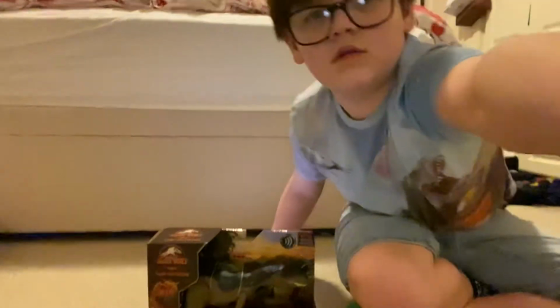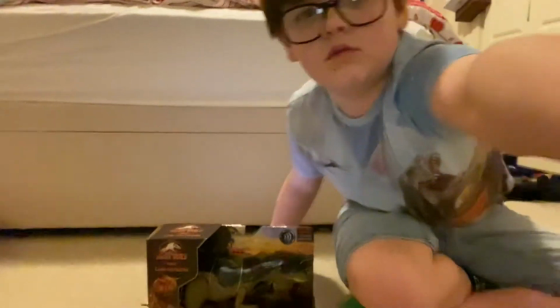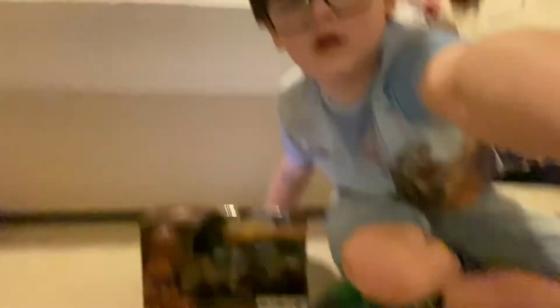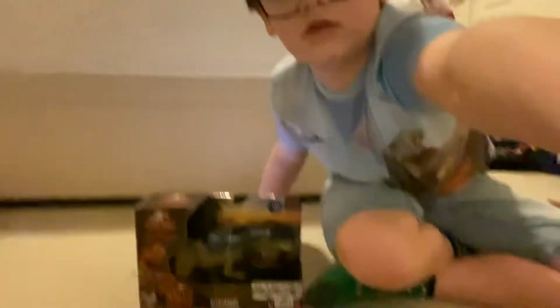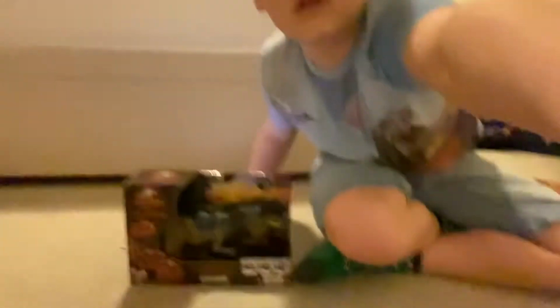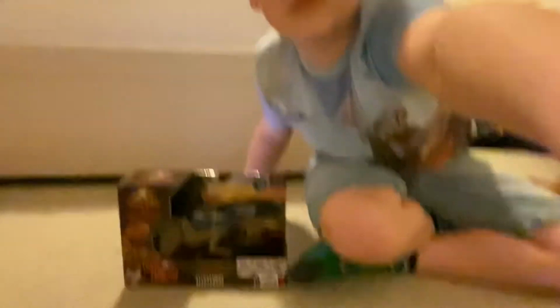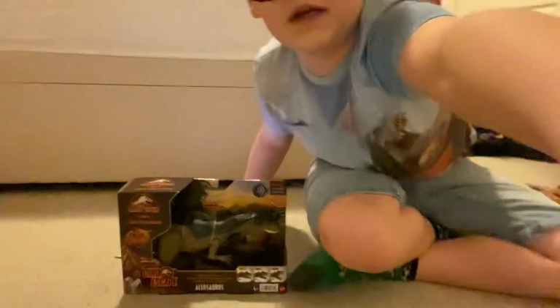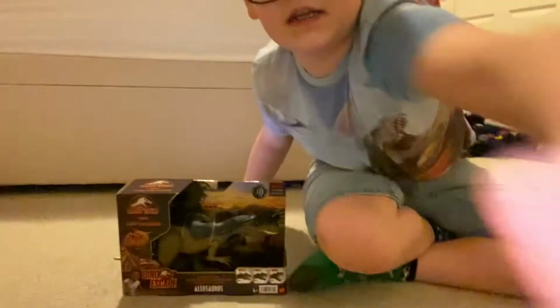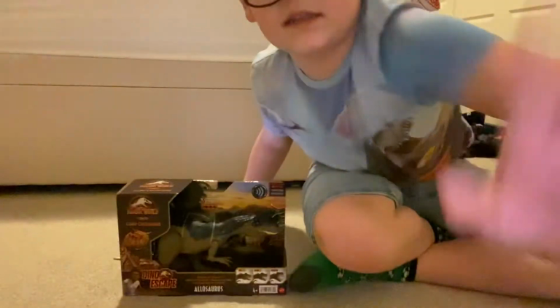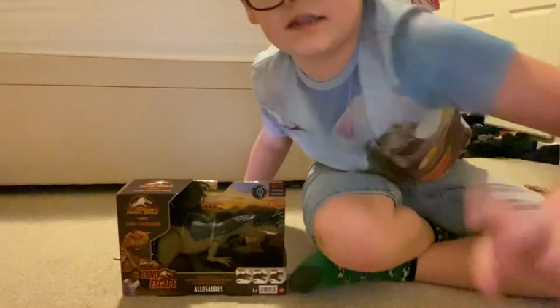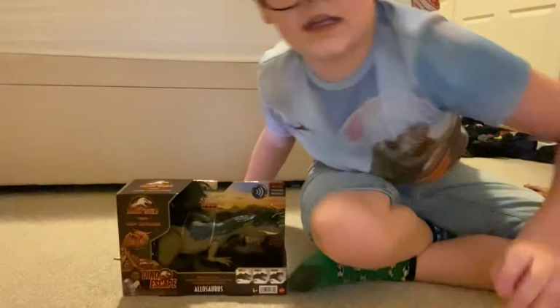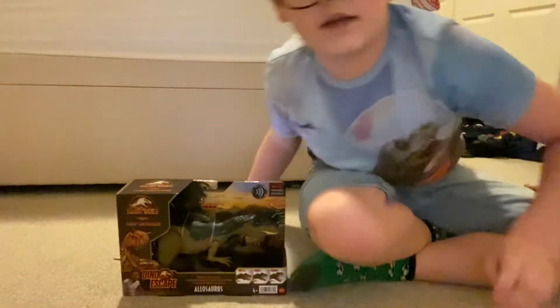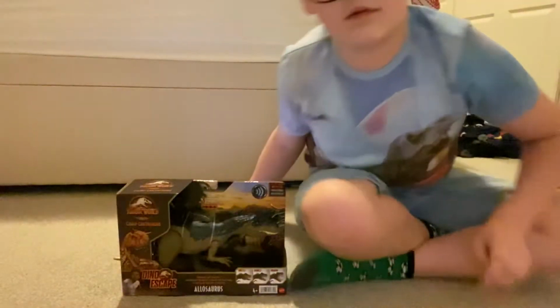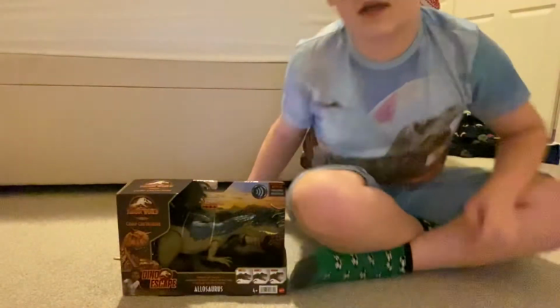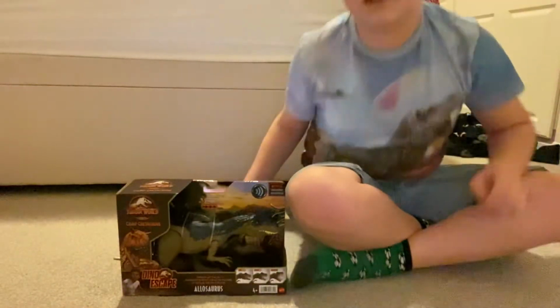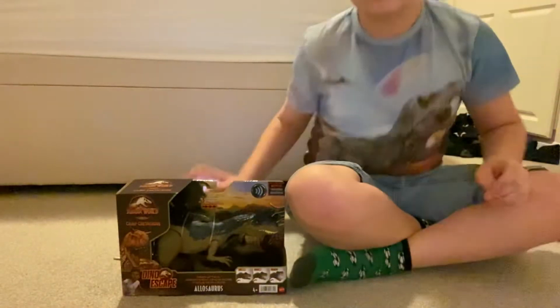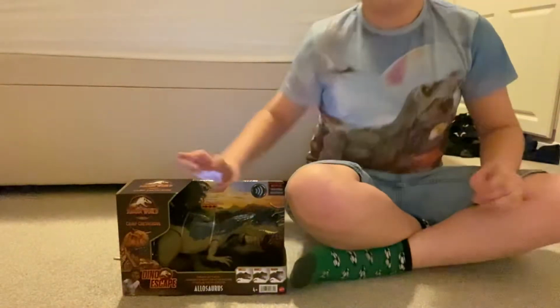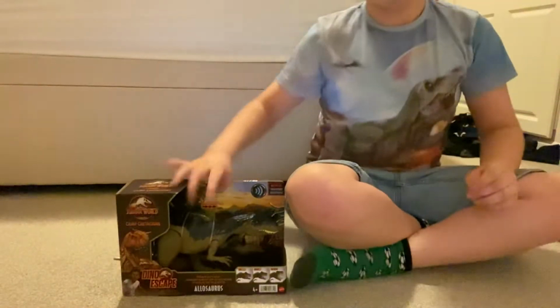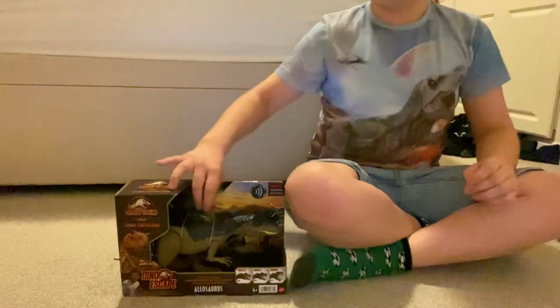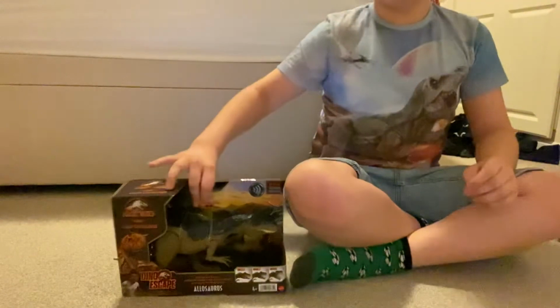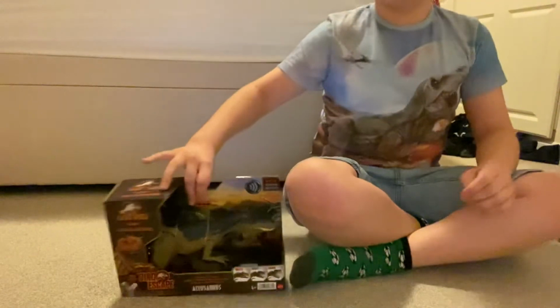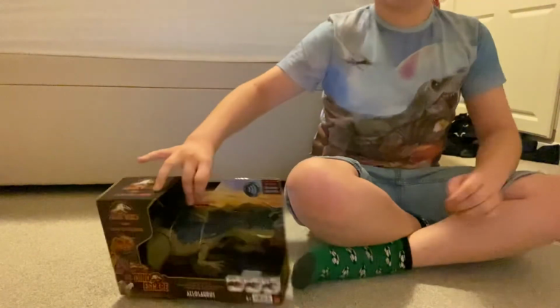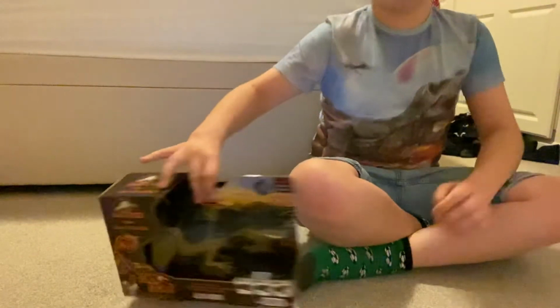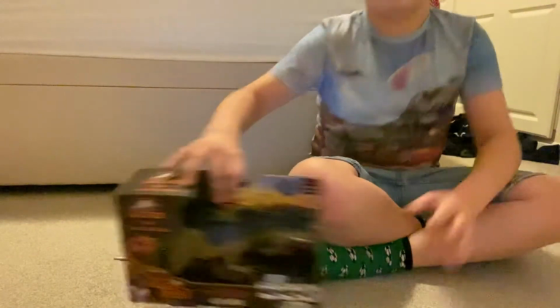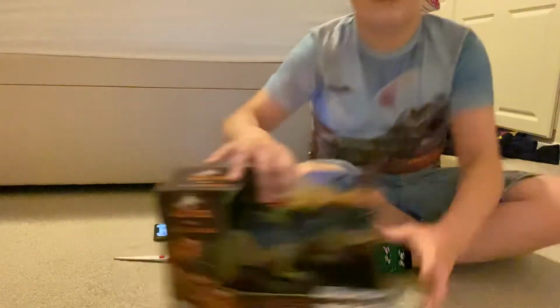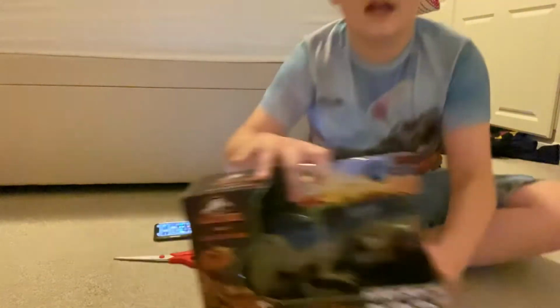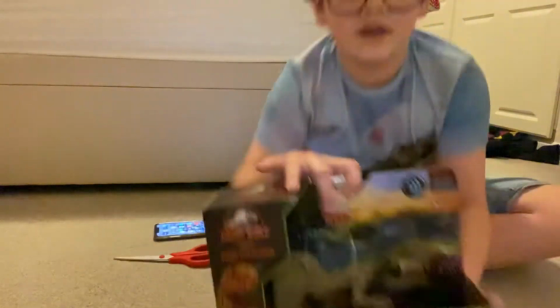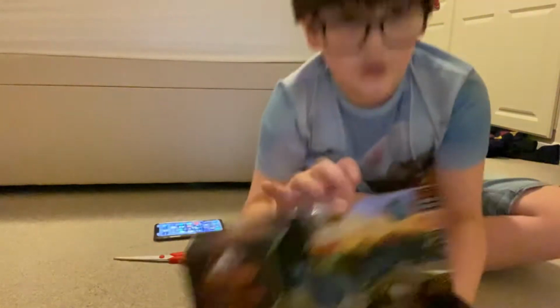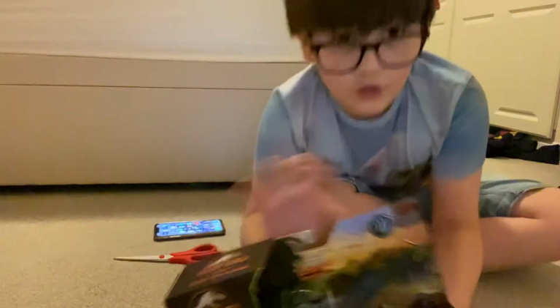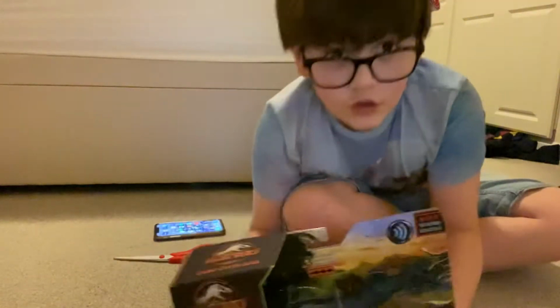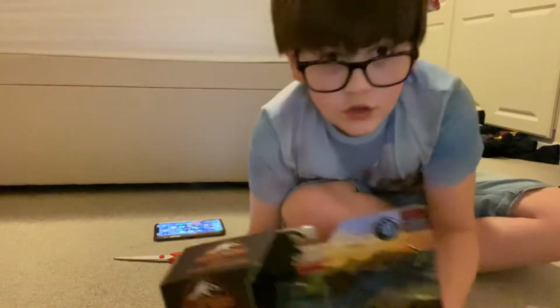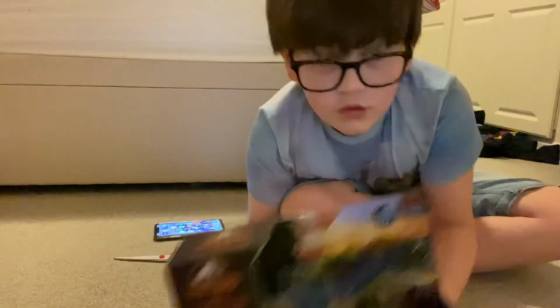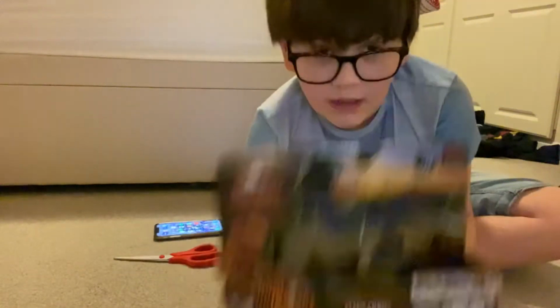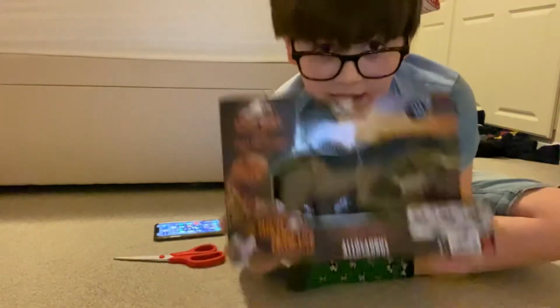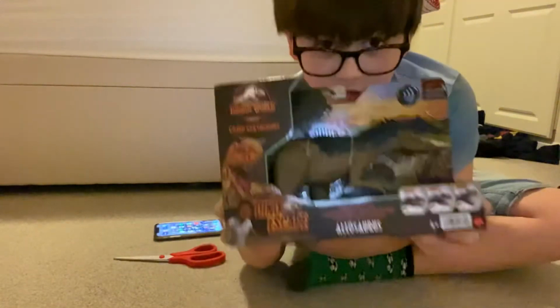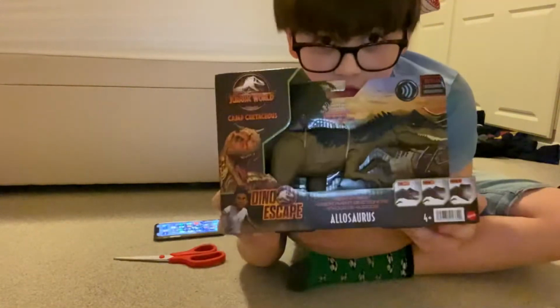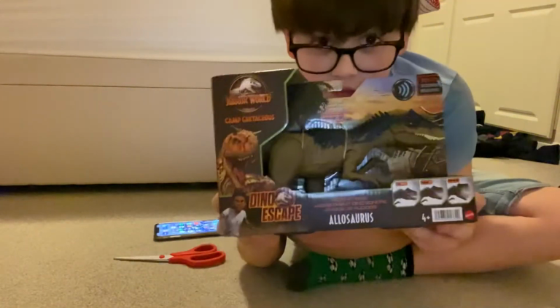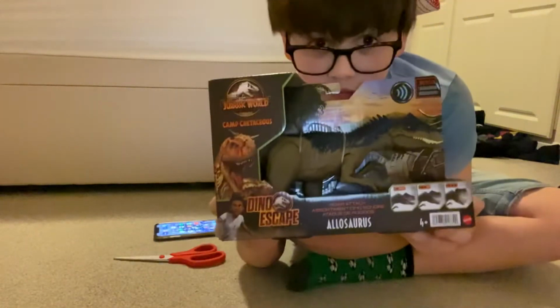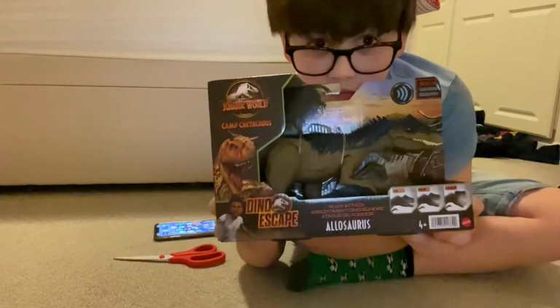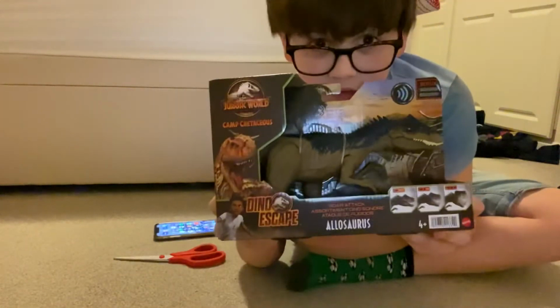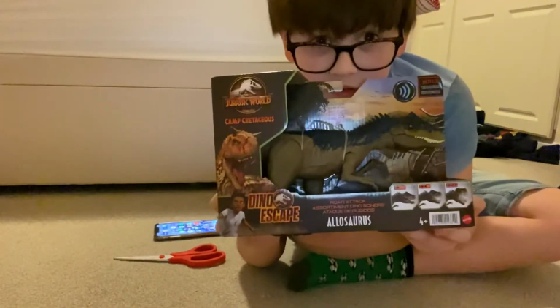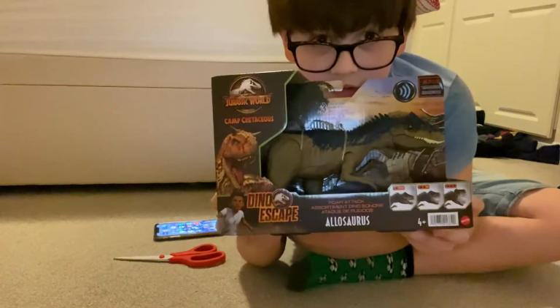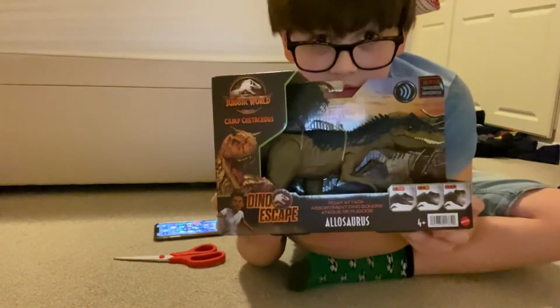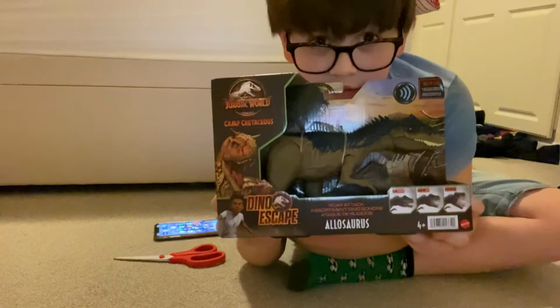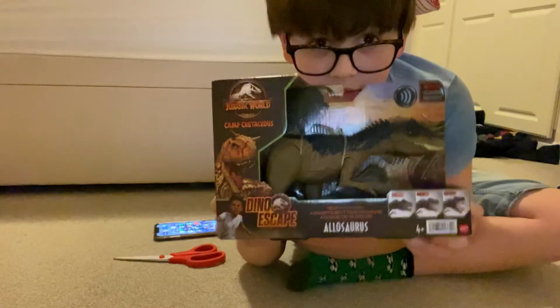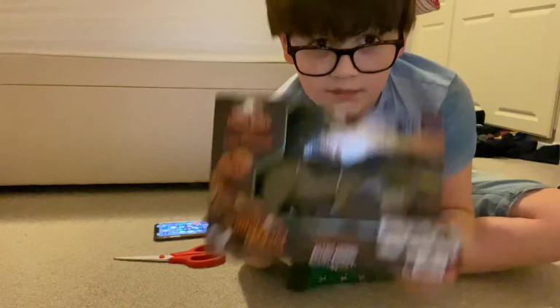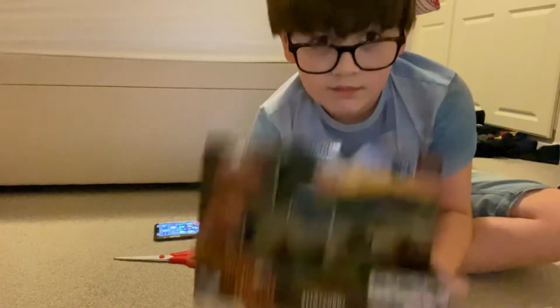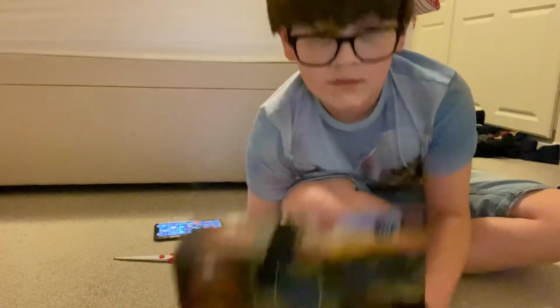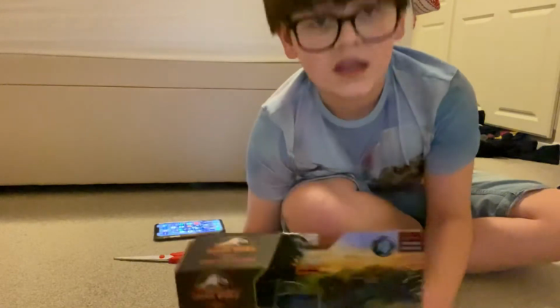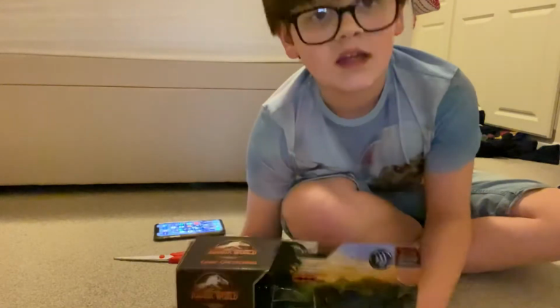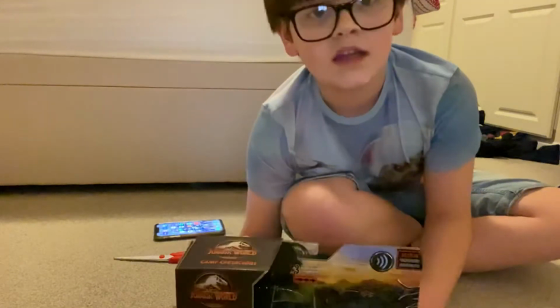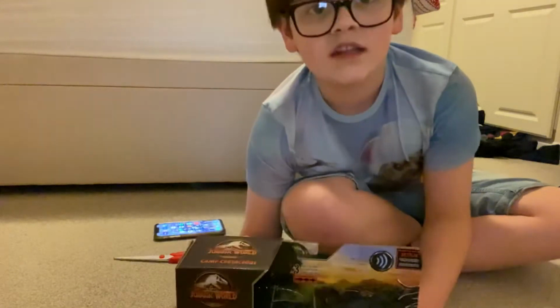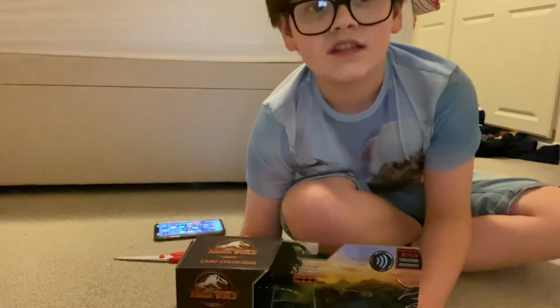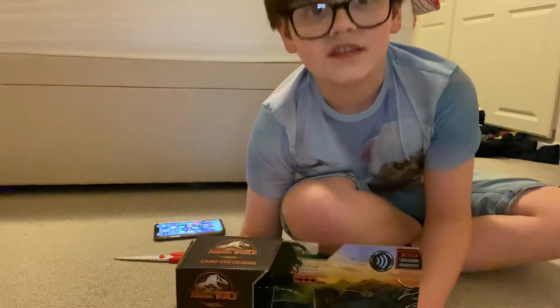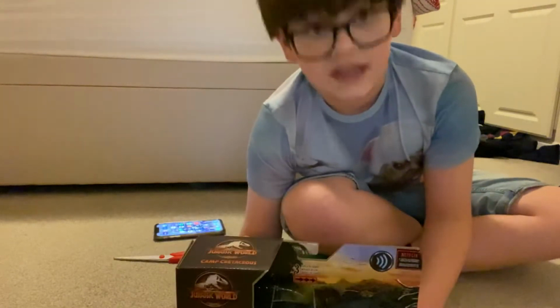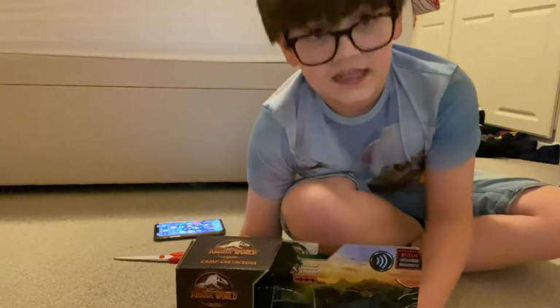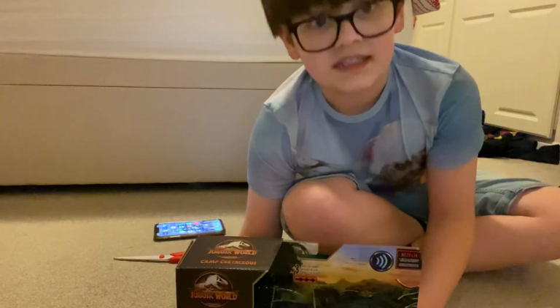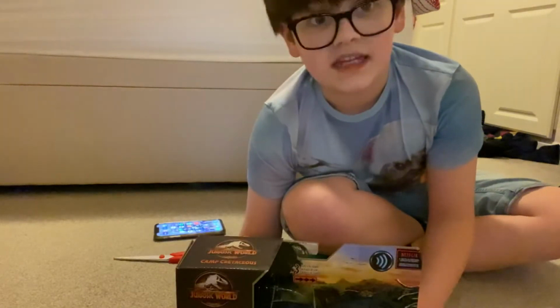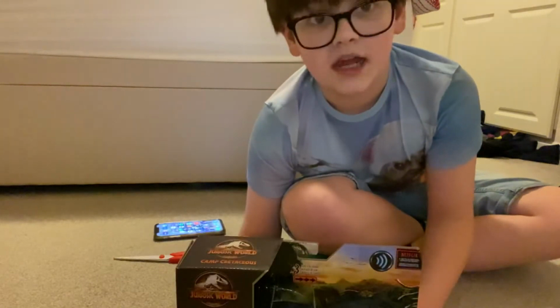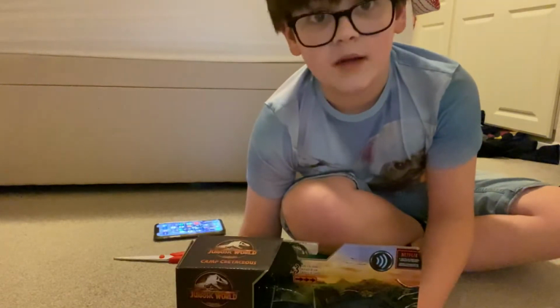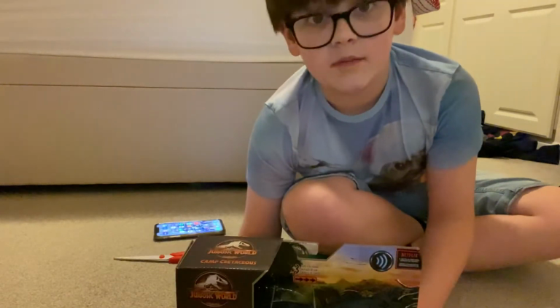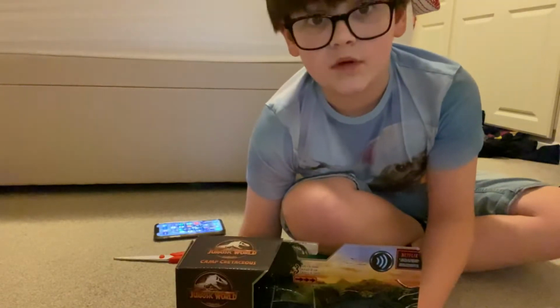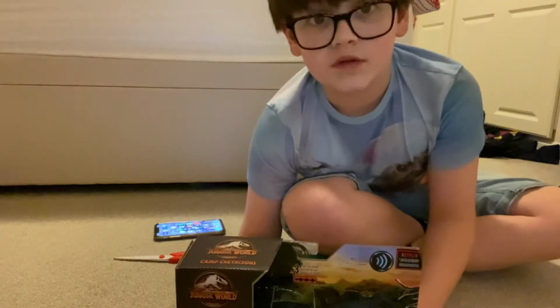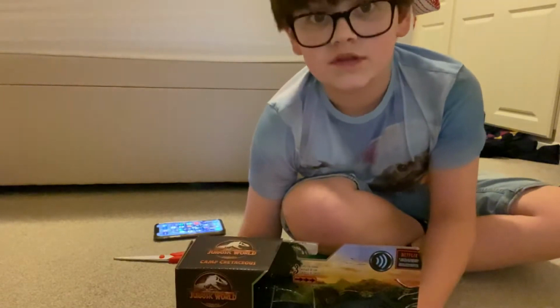Welcome back. Today we are unboxing the new Allosaurus. Let's get unboxing.